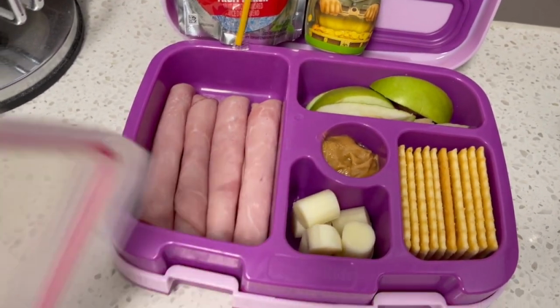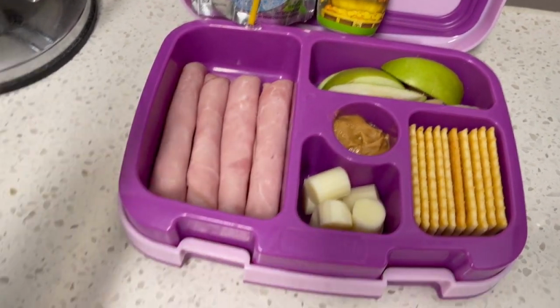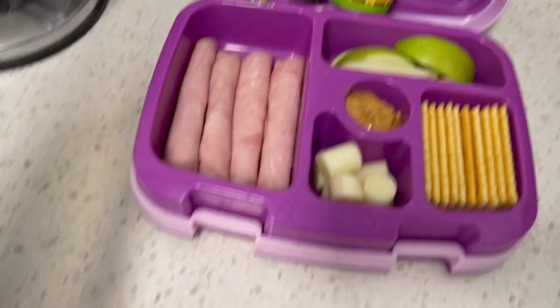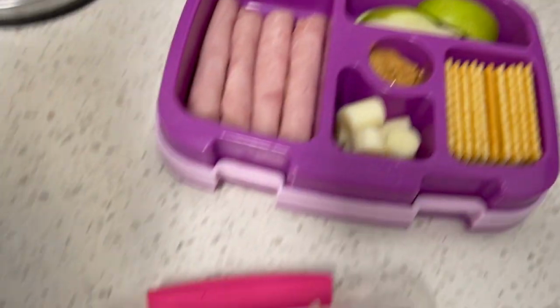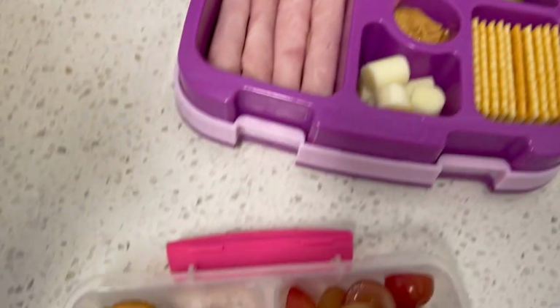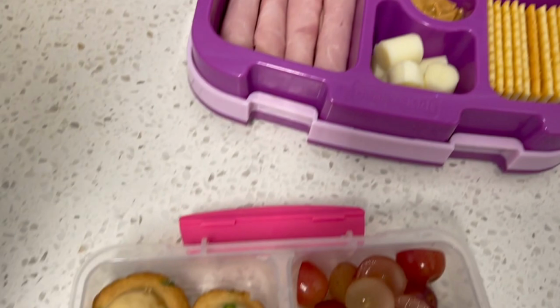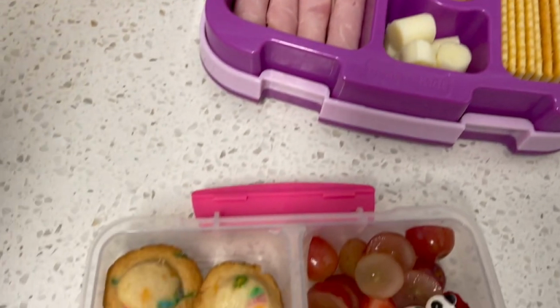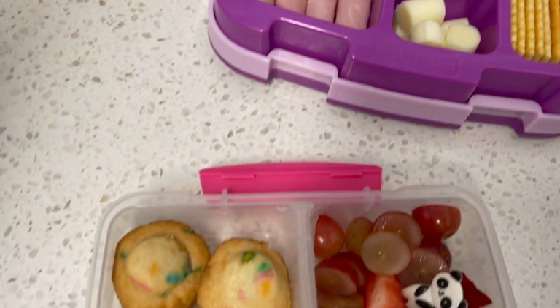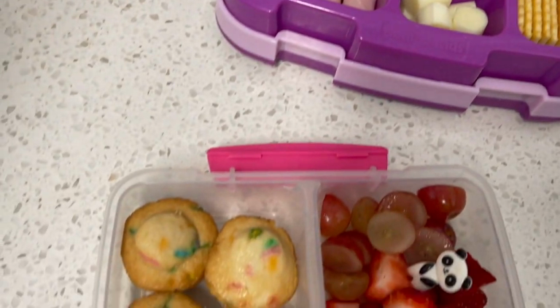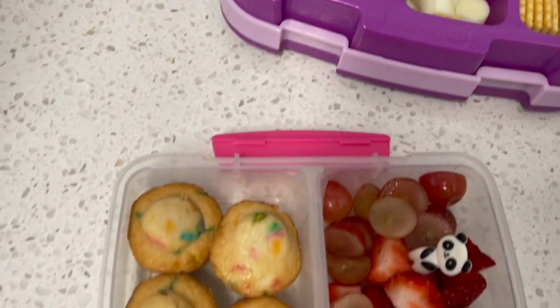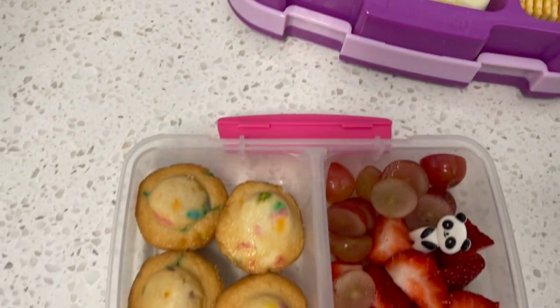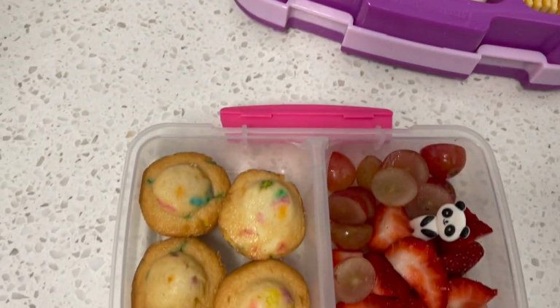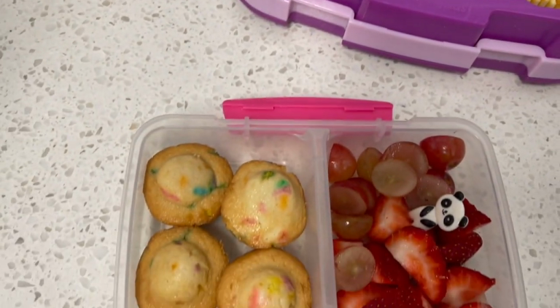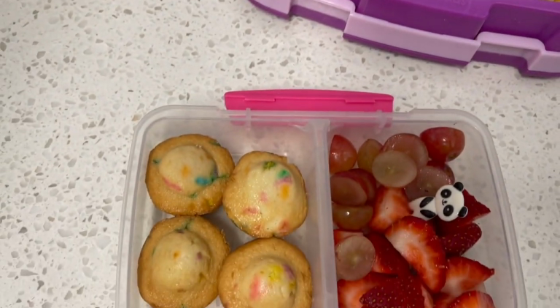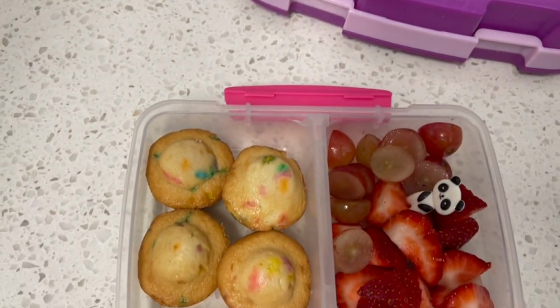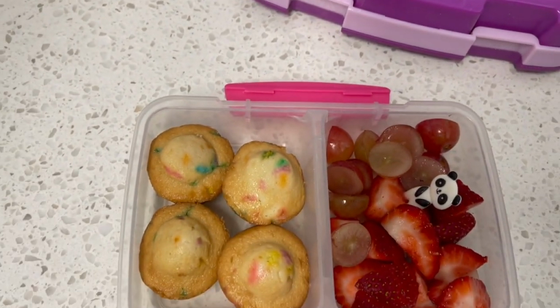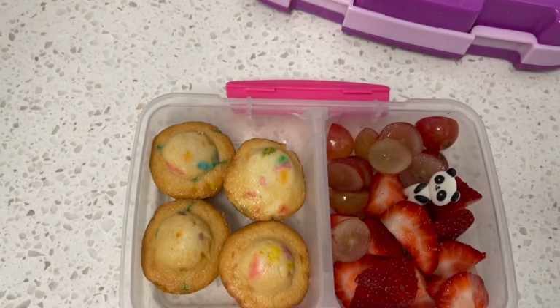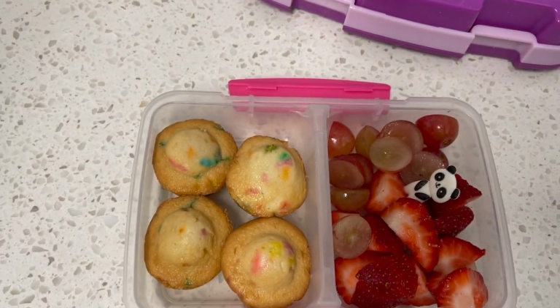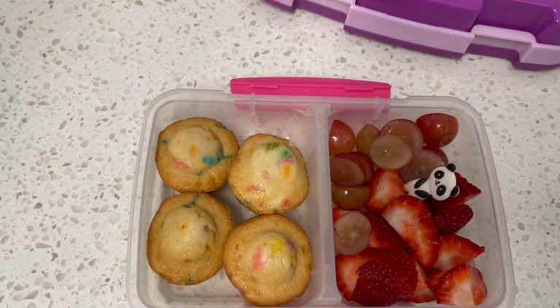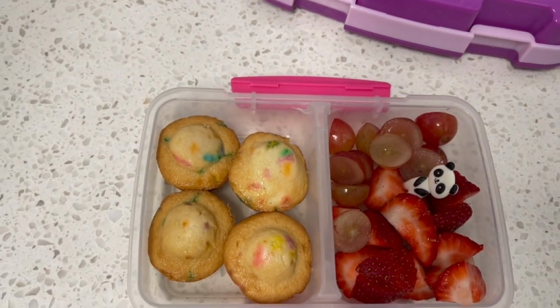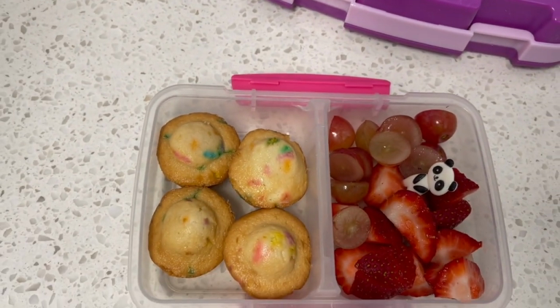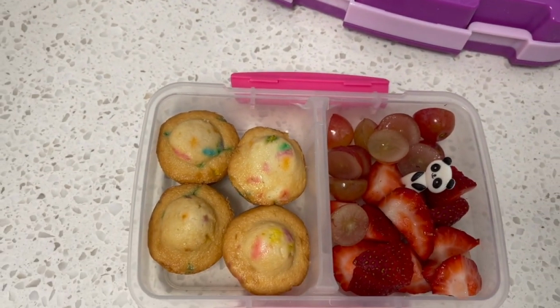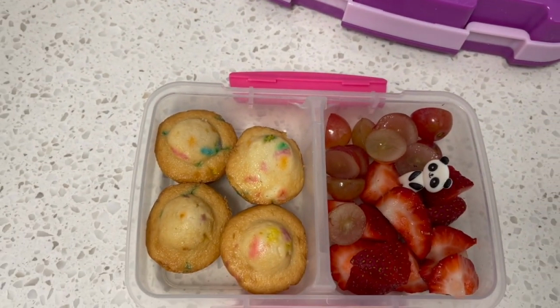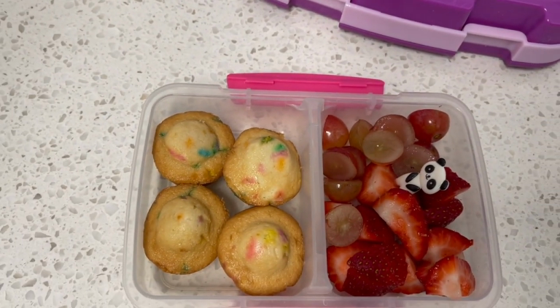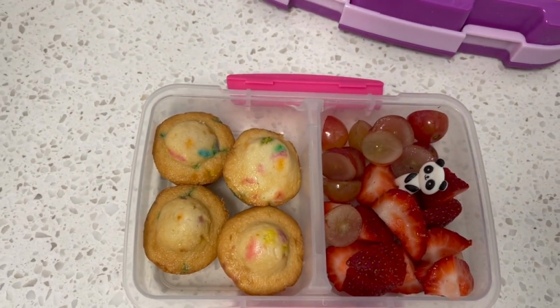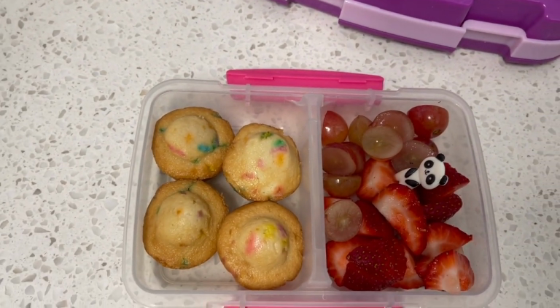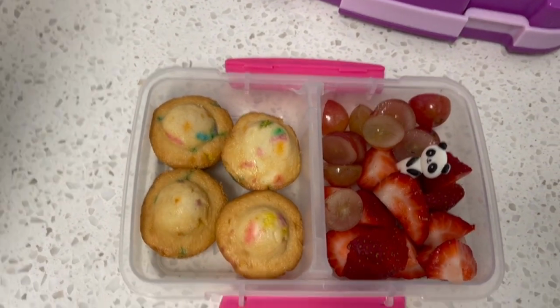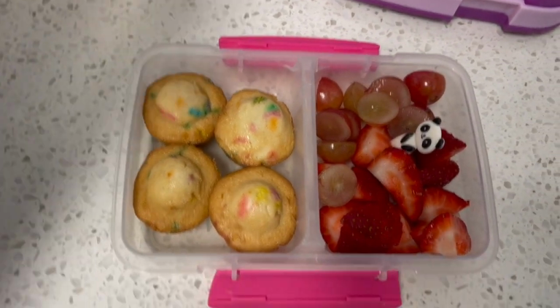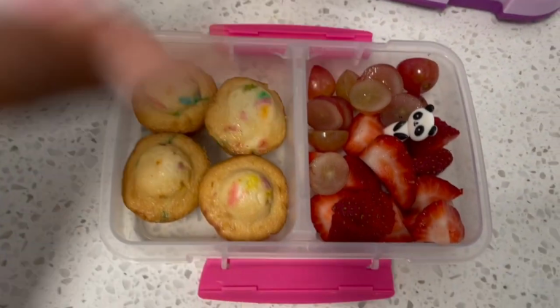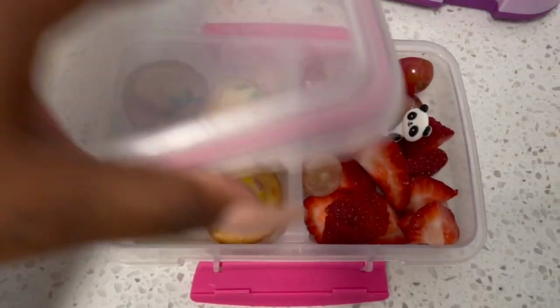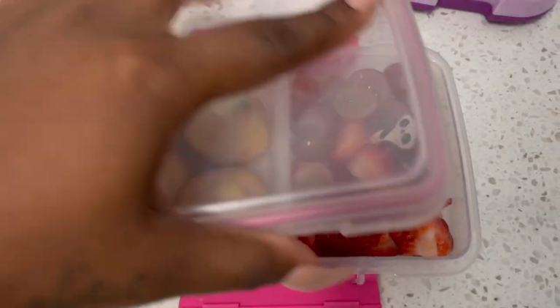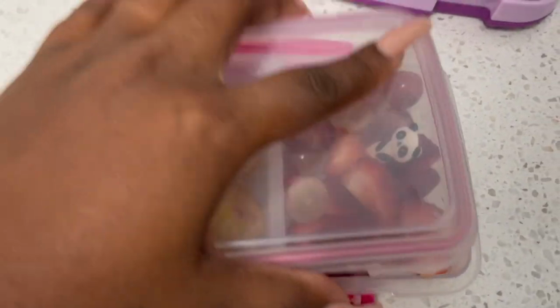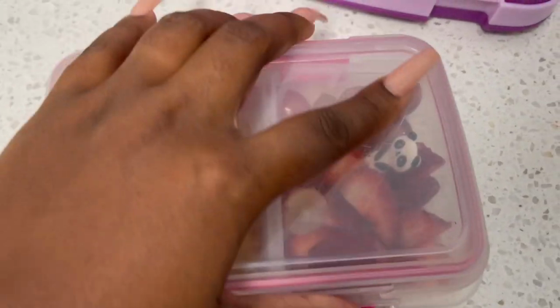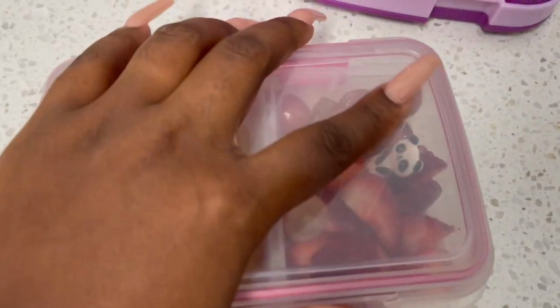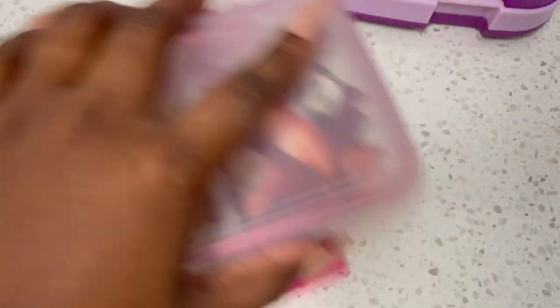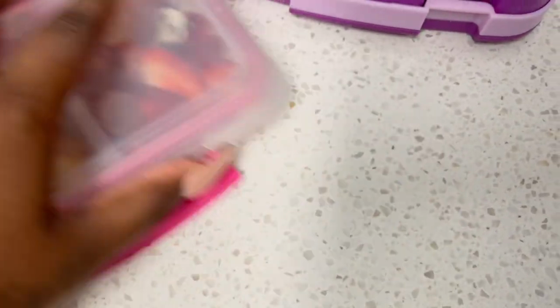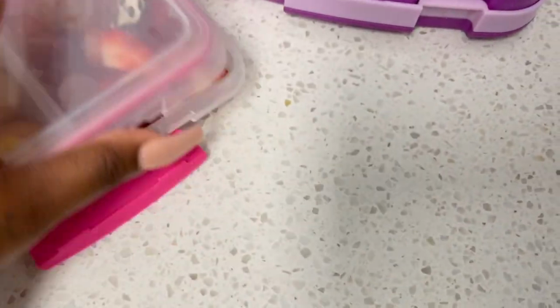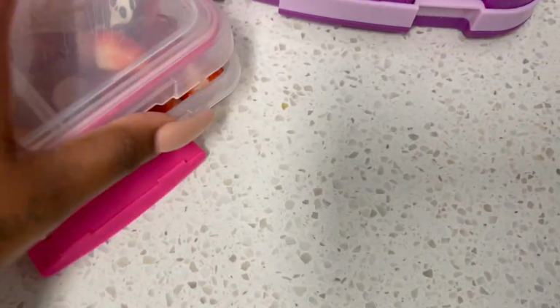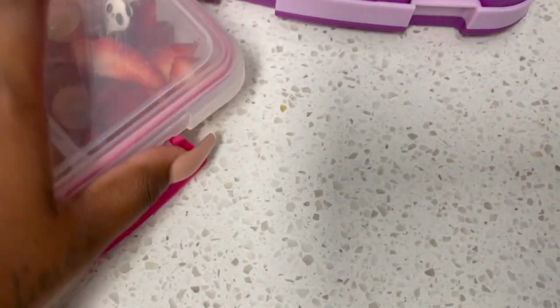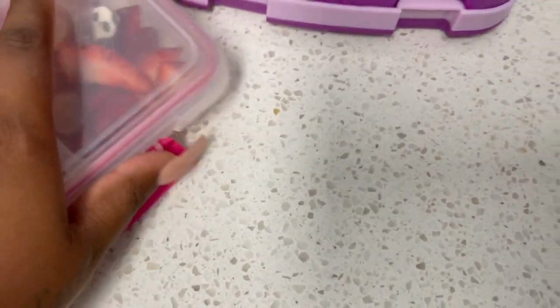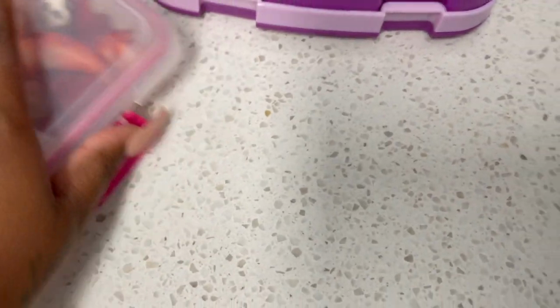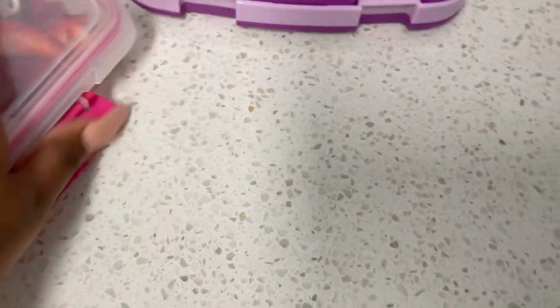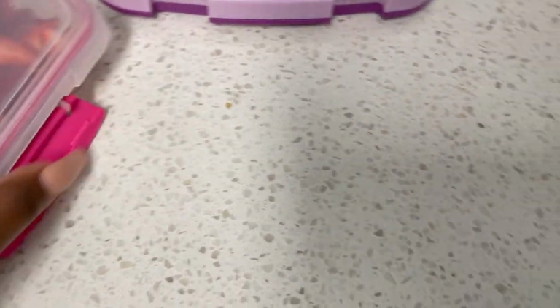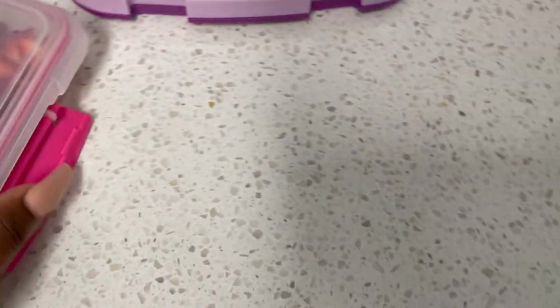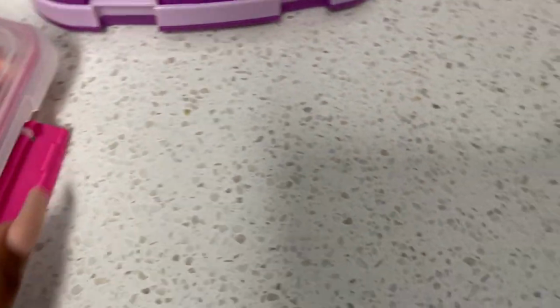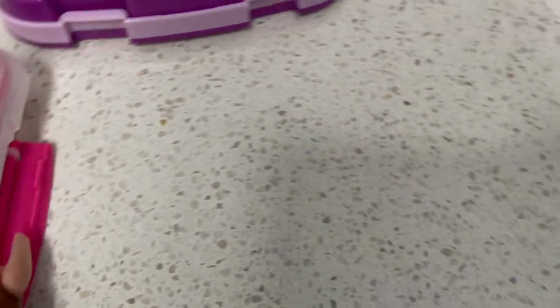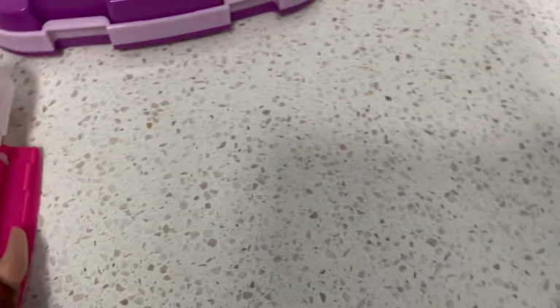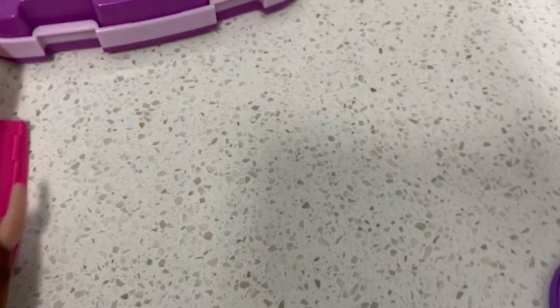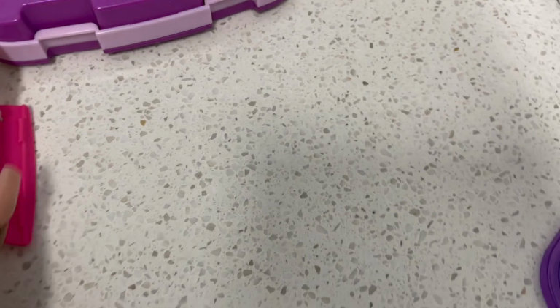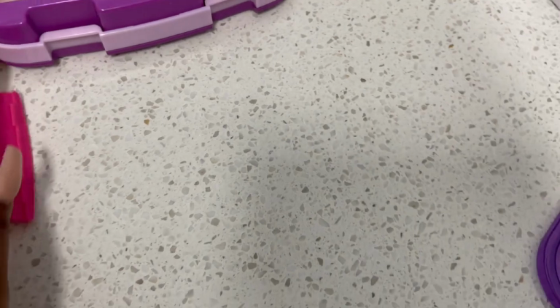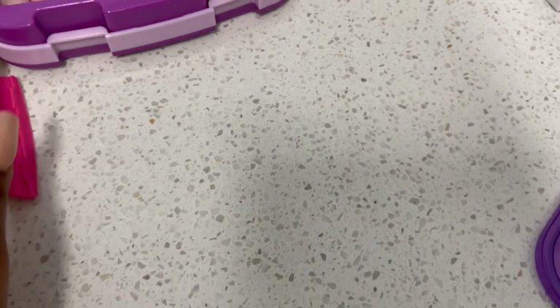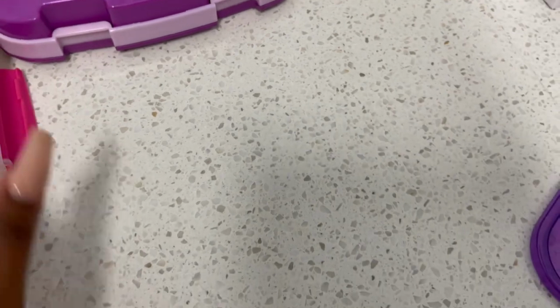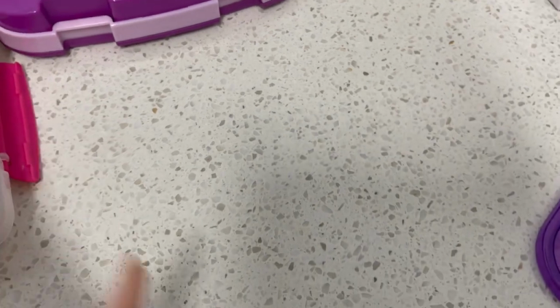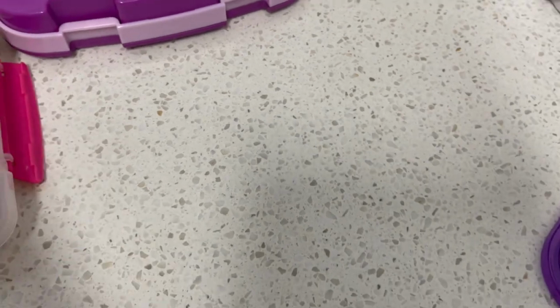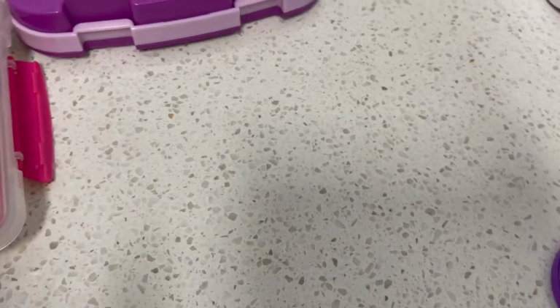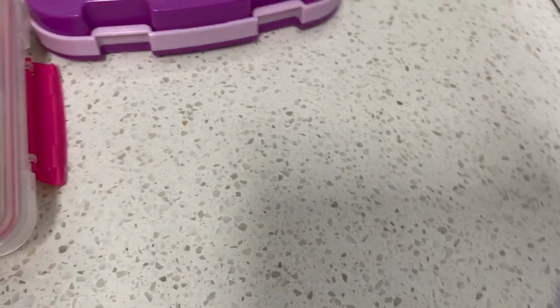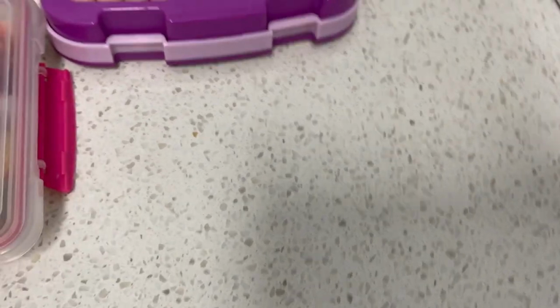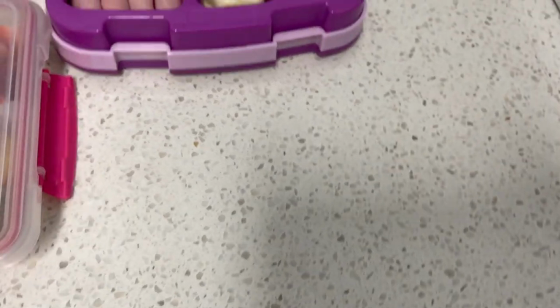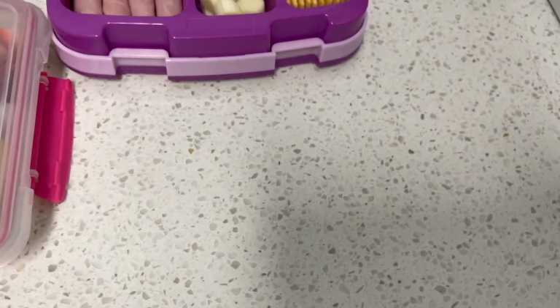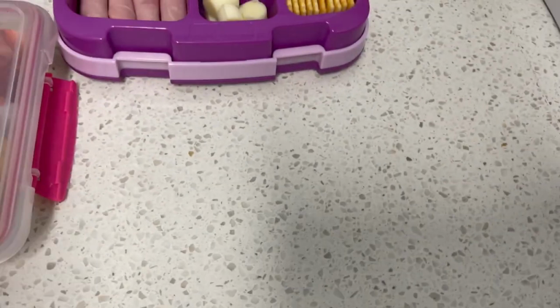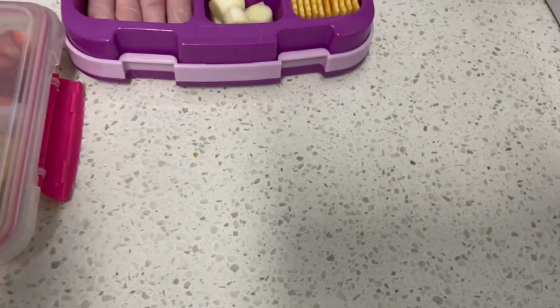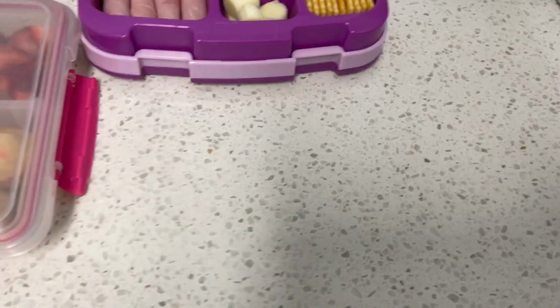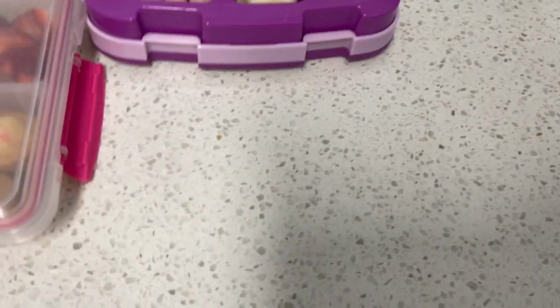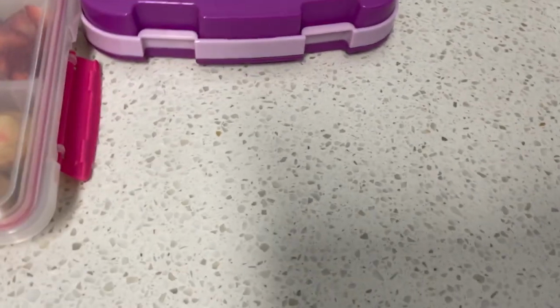Here's her snack. Pretty simple — no complaints there. I'm pretty sure she'll eat all of that.